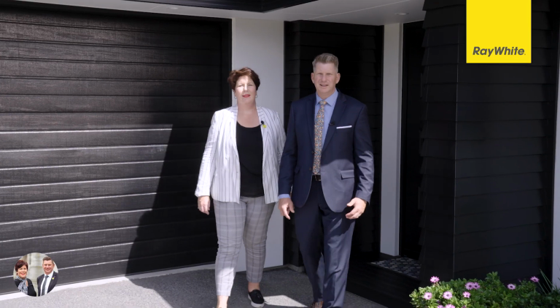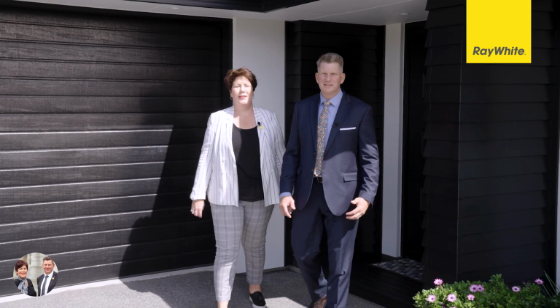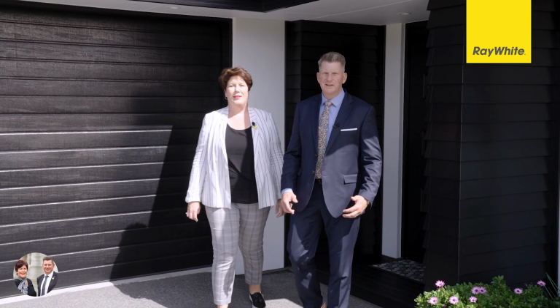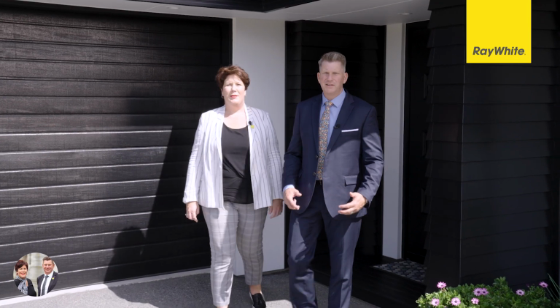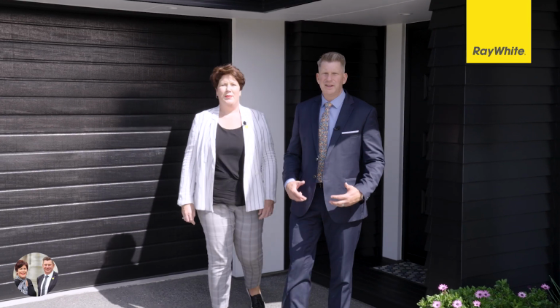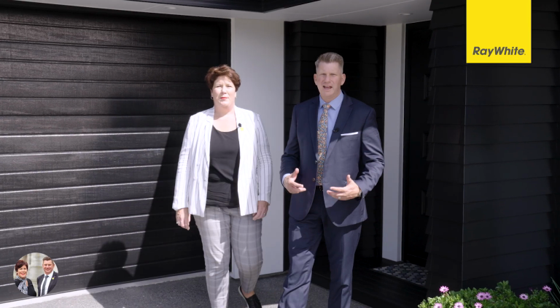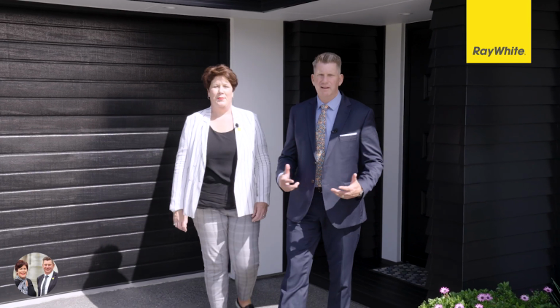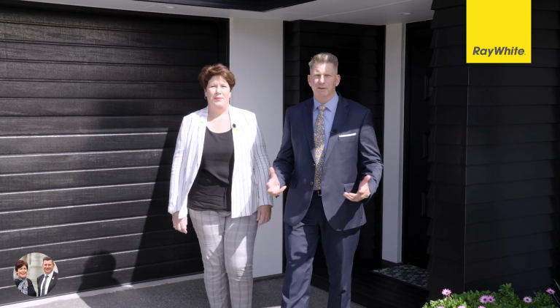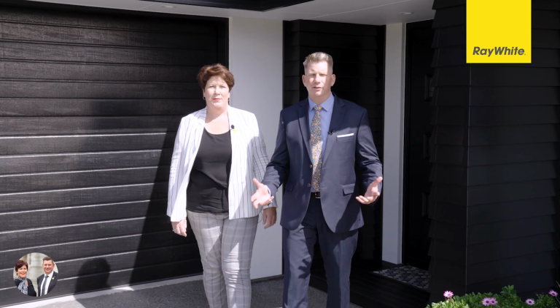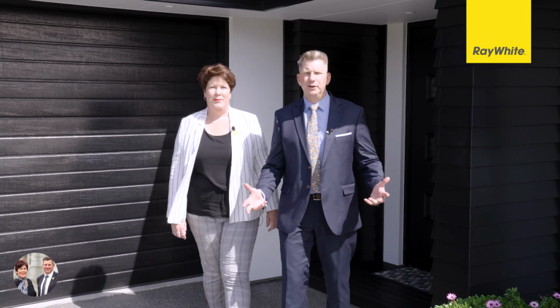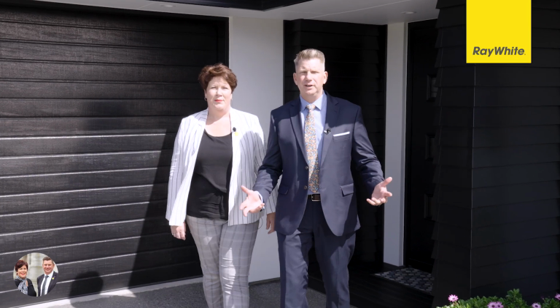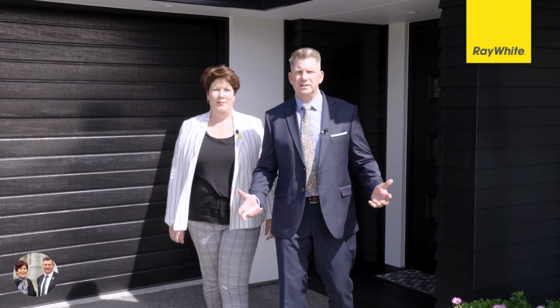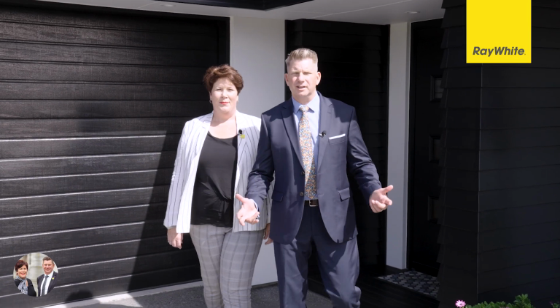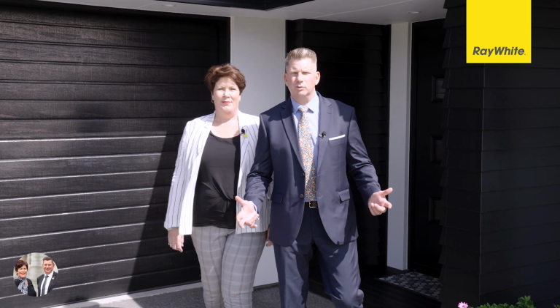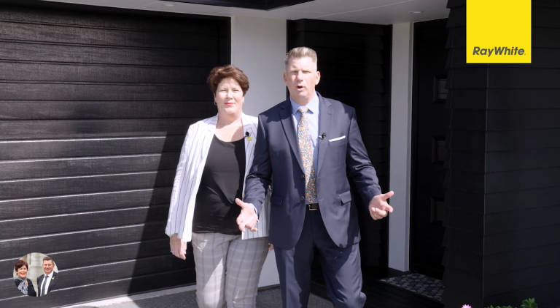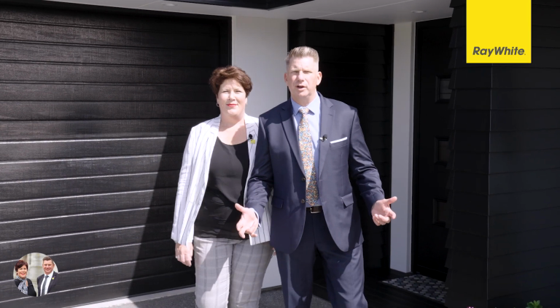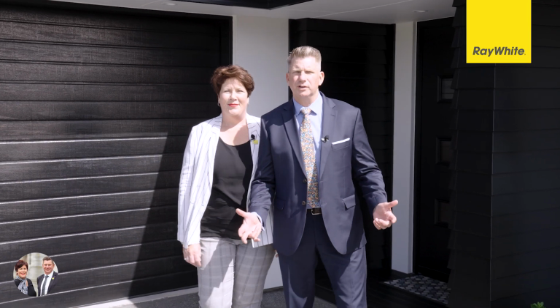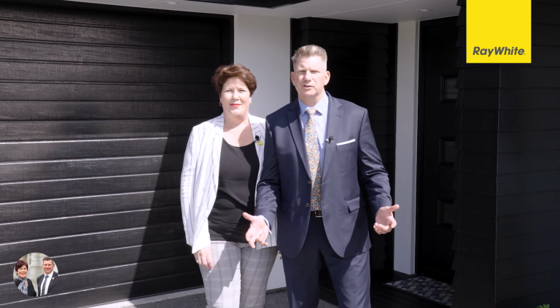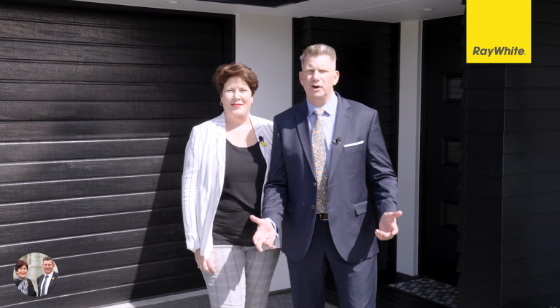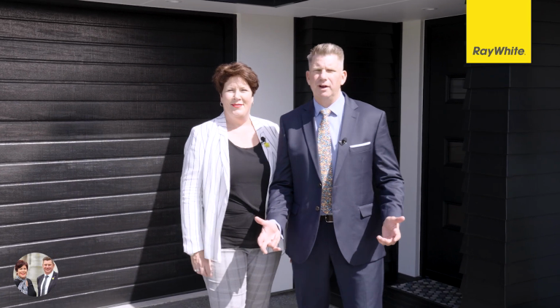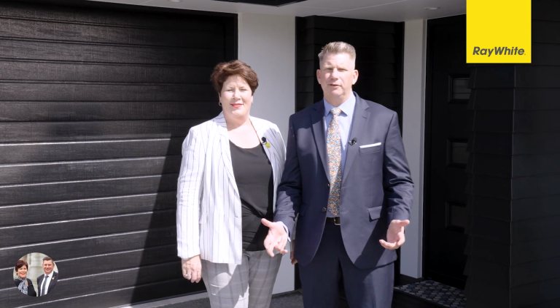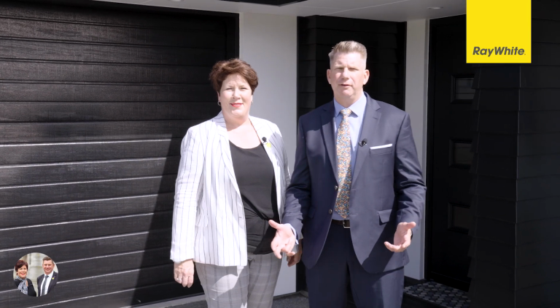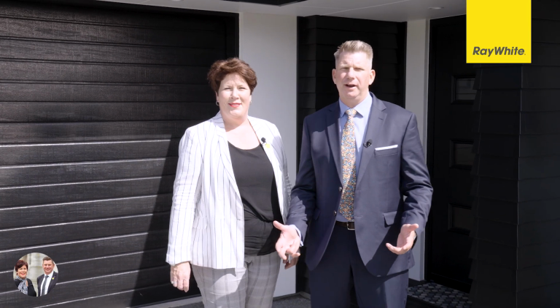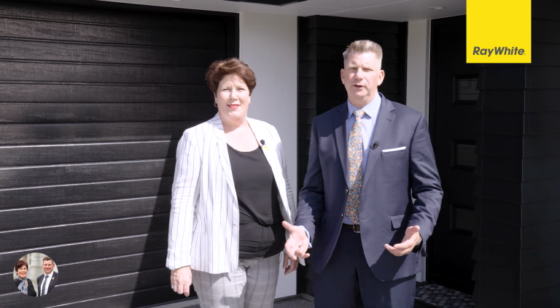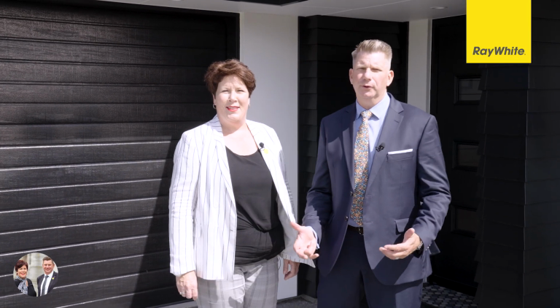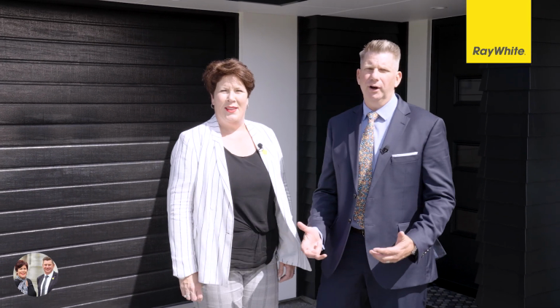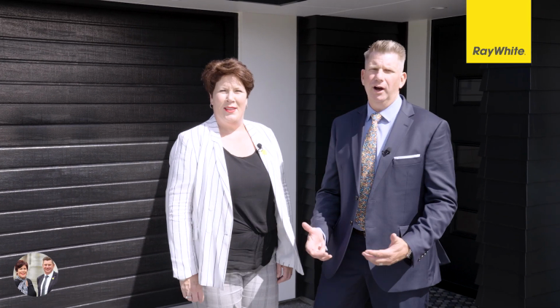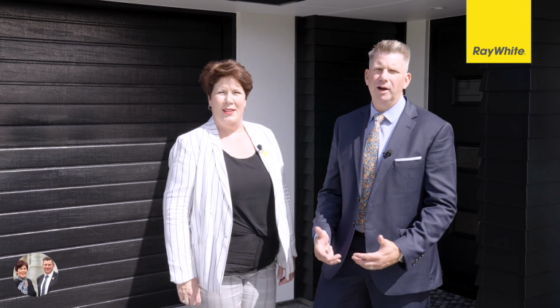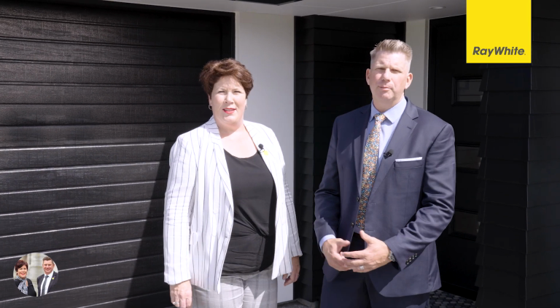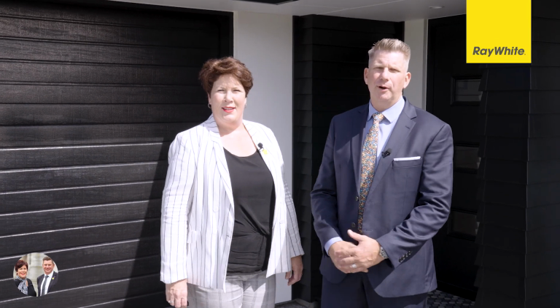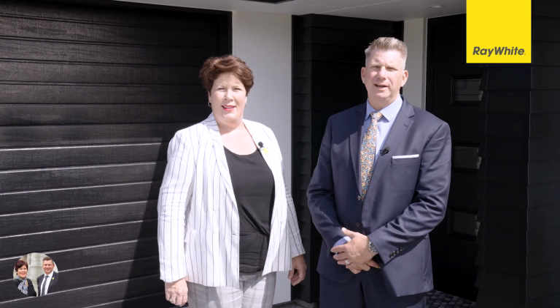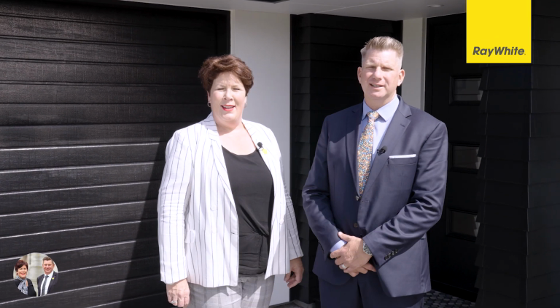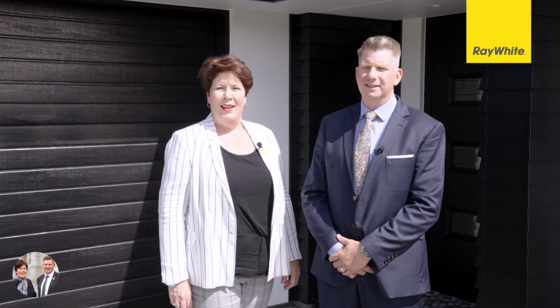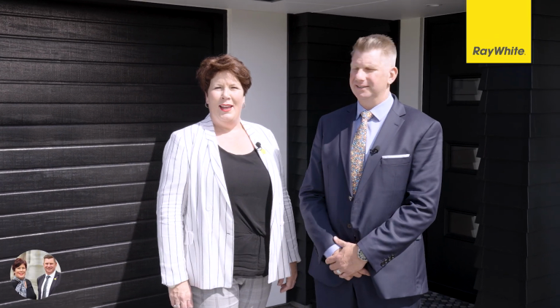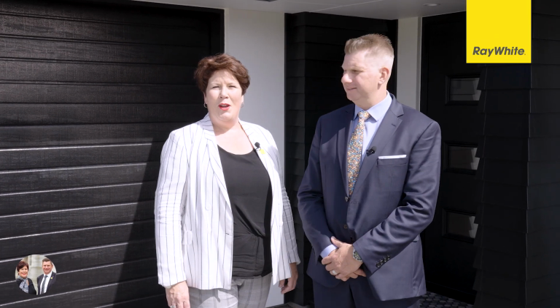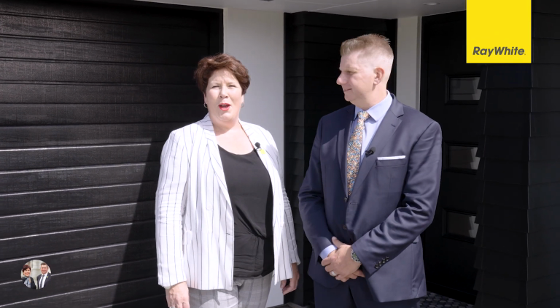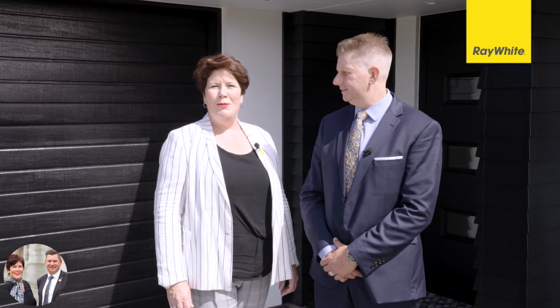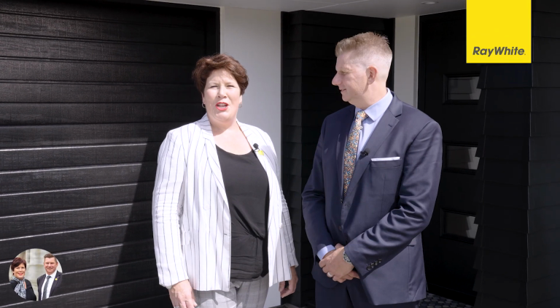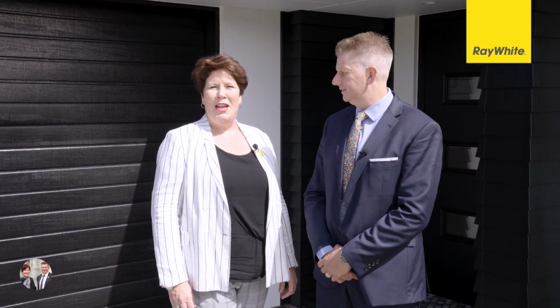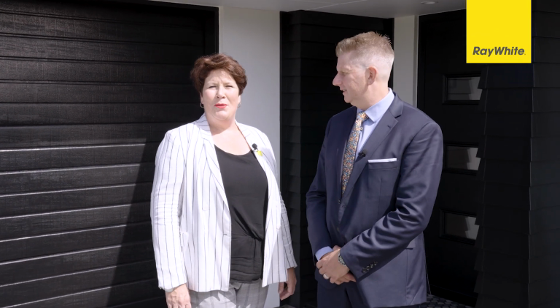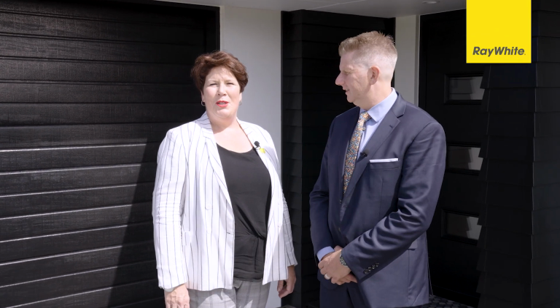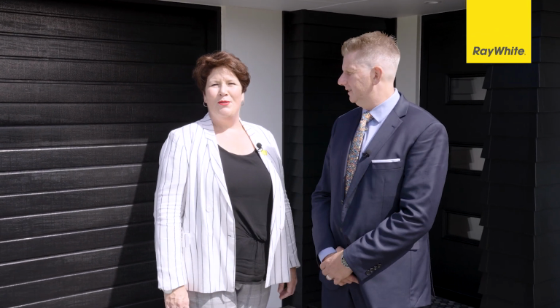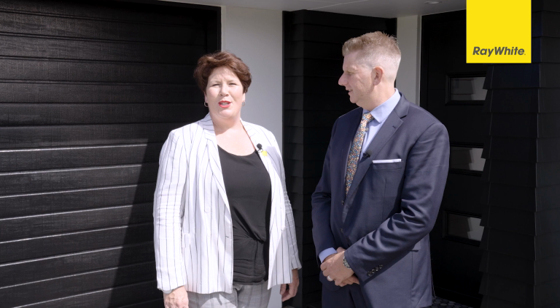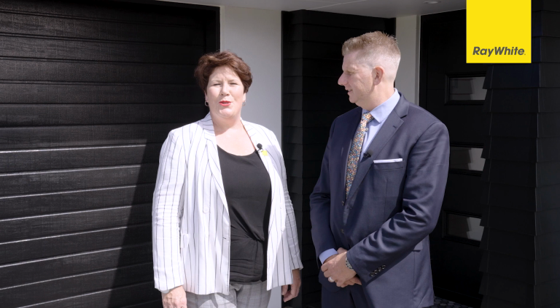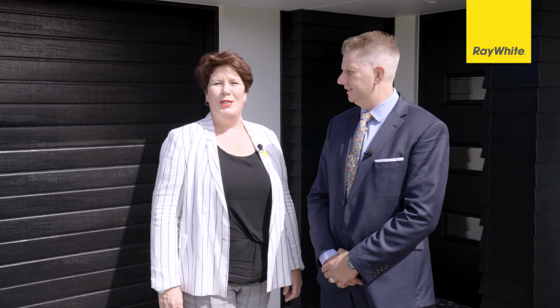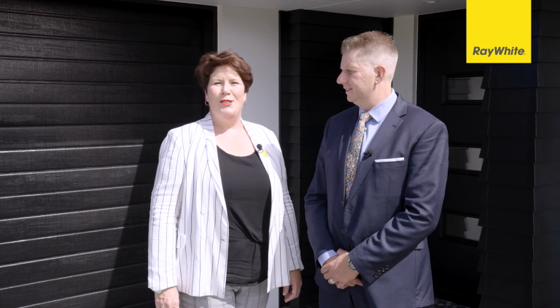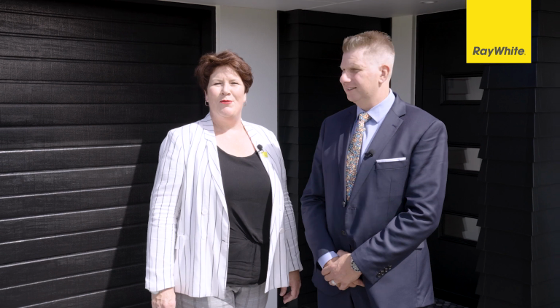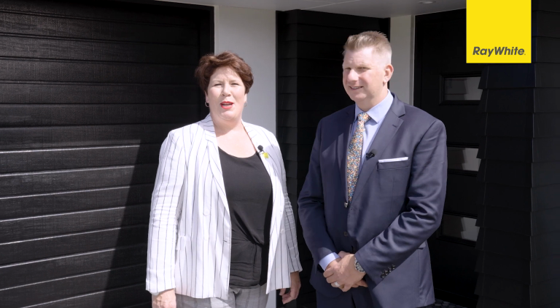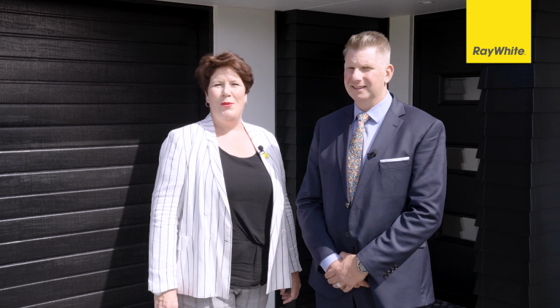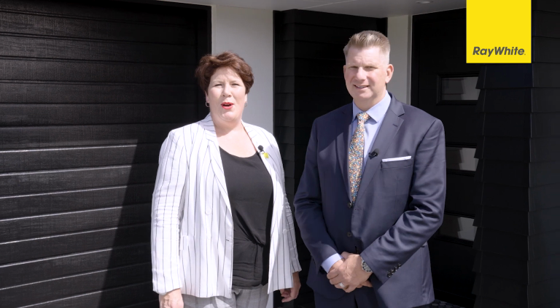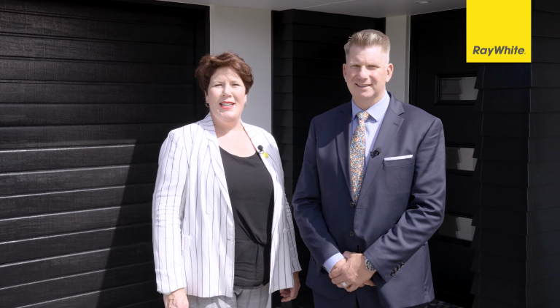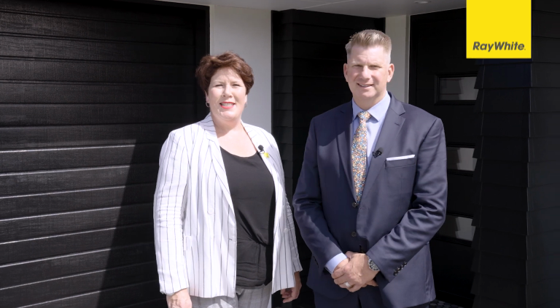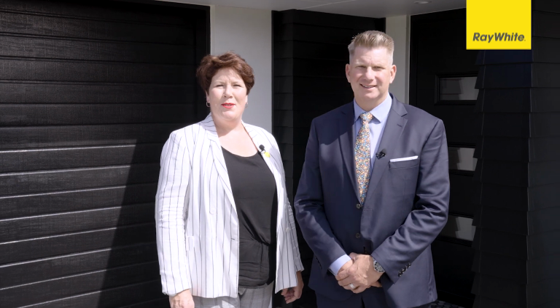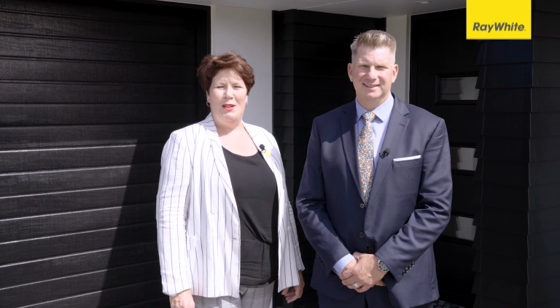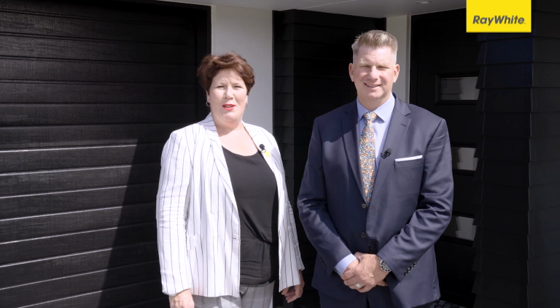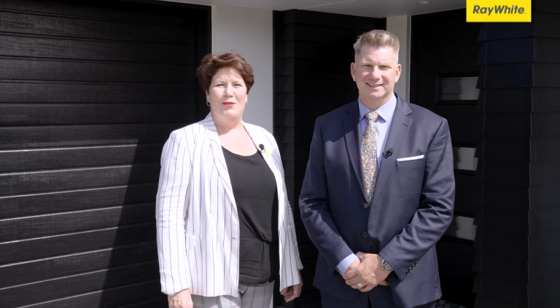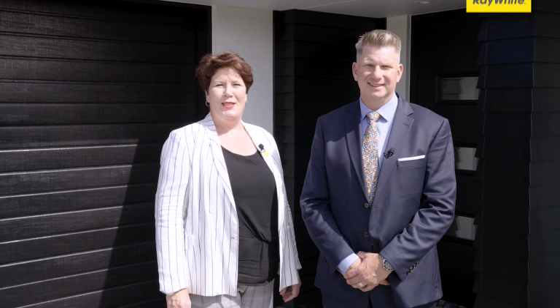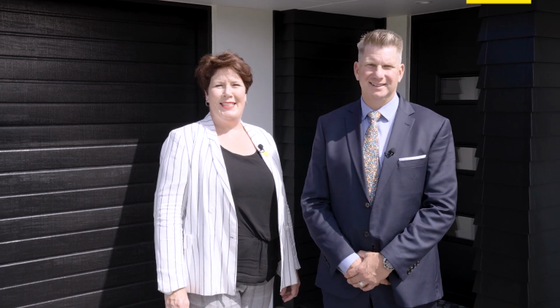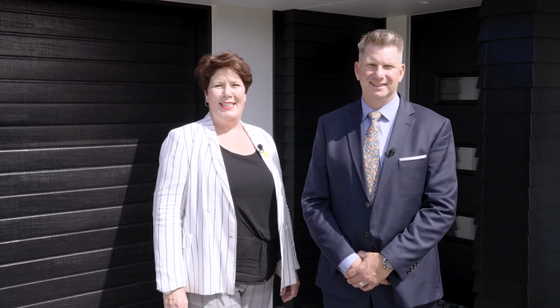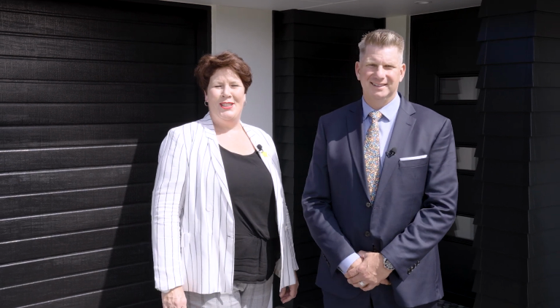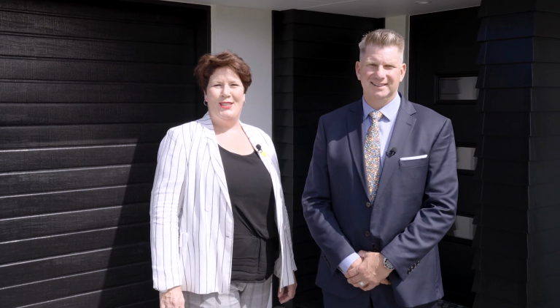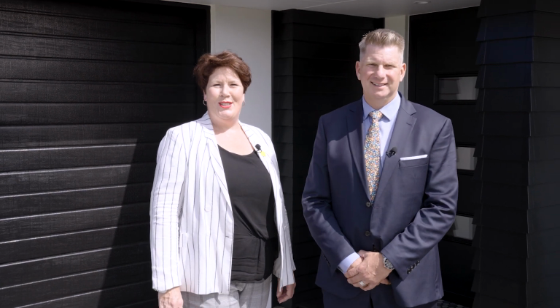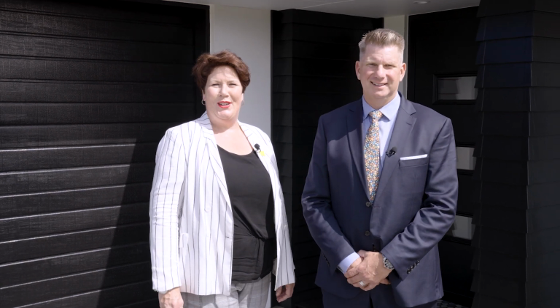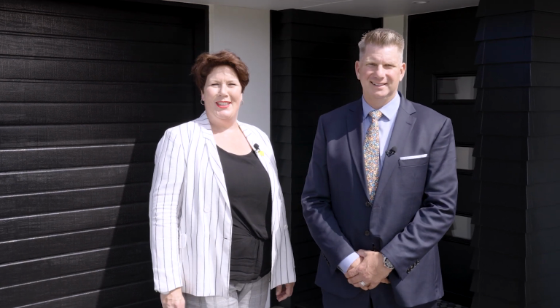So there you have it, 36 Watkins Drive in Rangiora. I'm Brent and I'm Jane with Arush from Ray White, and we look forward to seeing you soon.